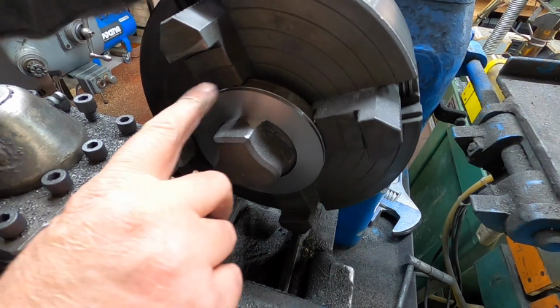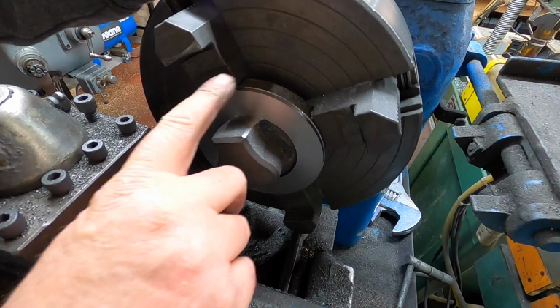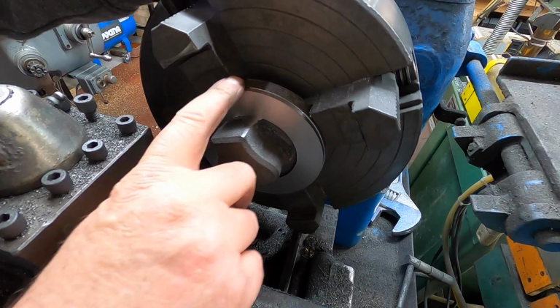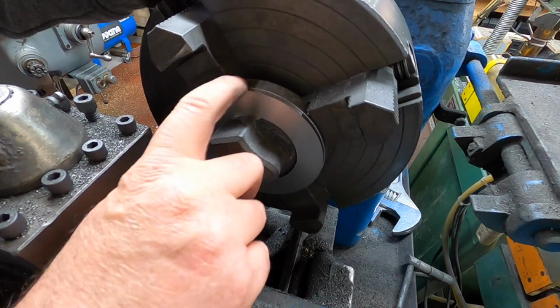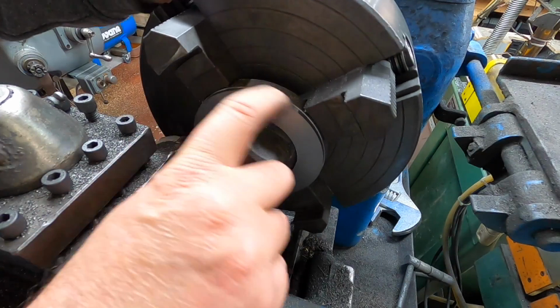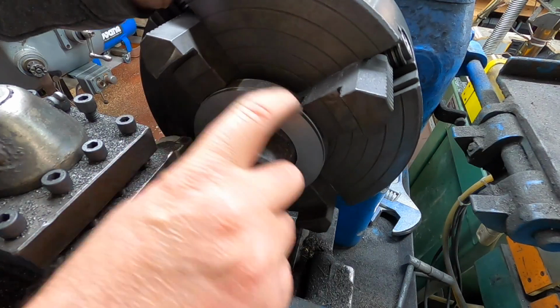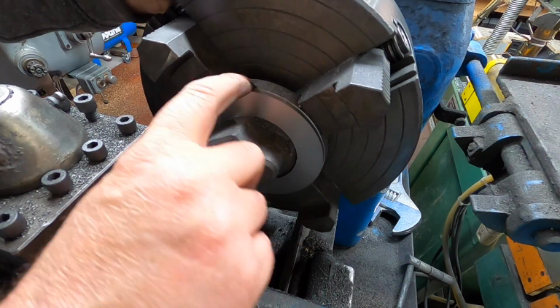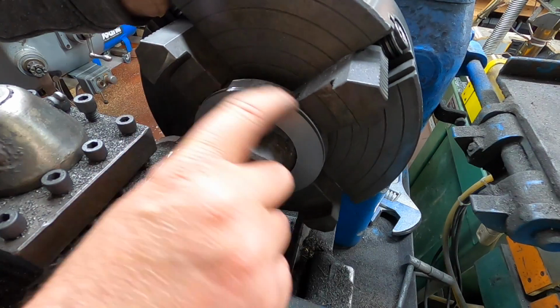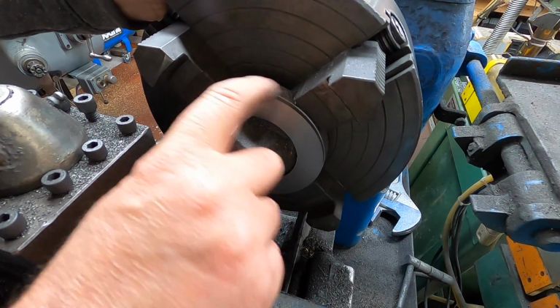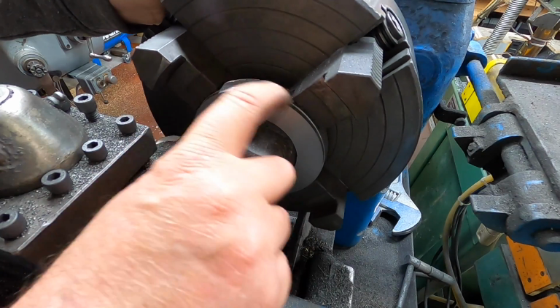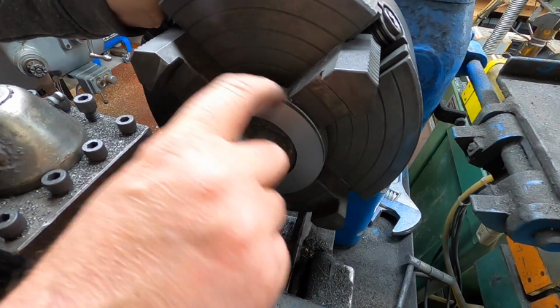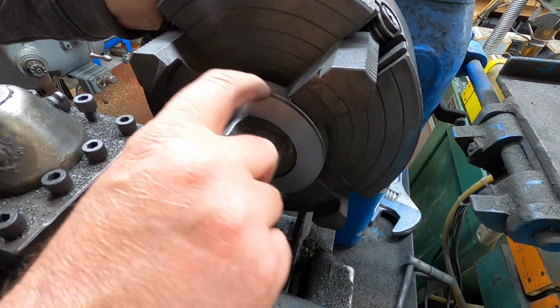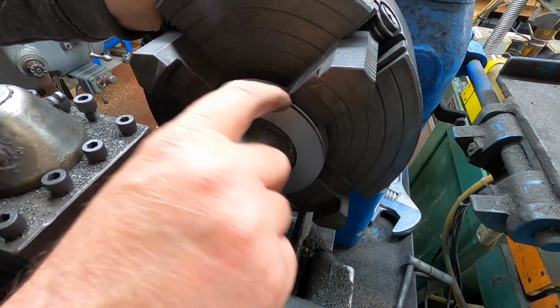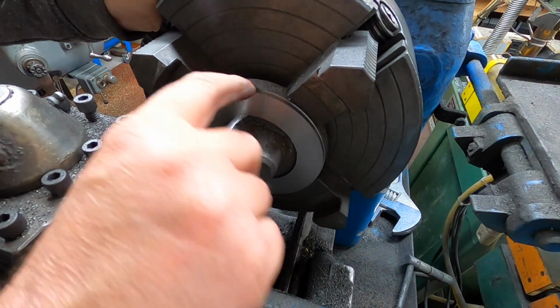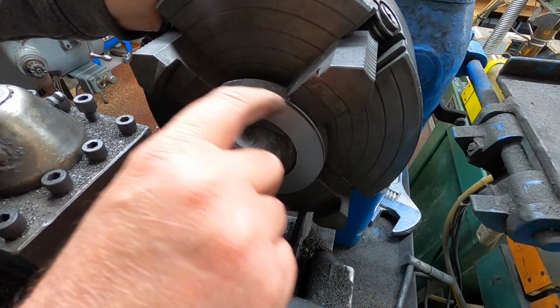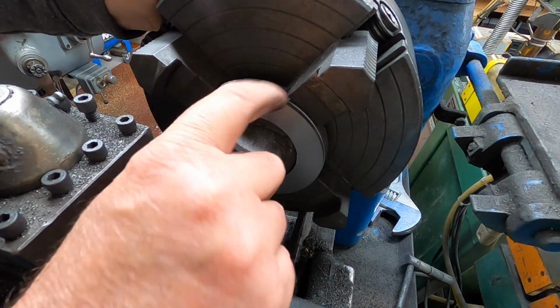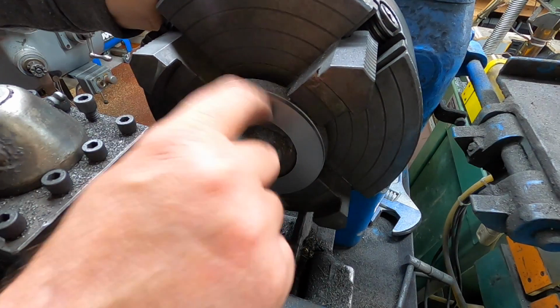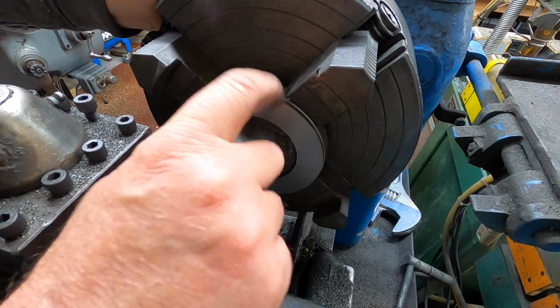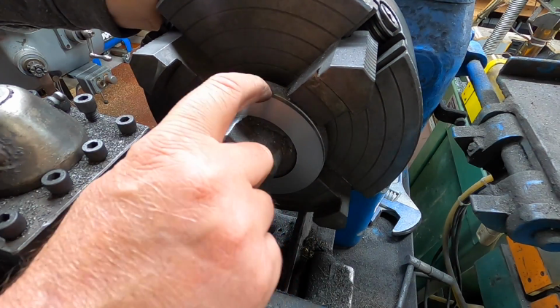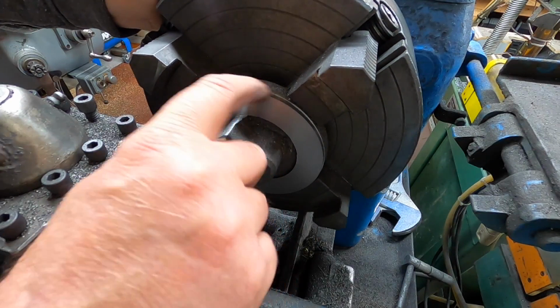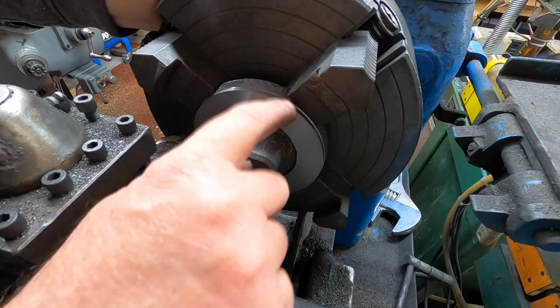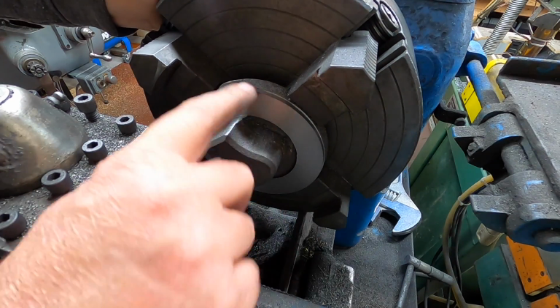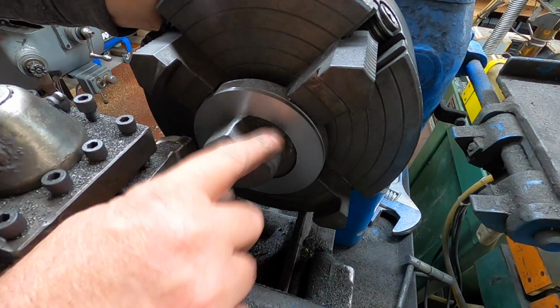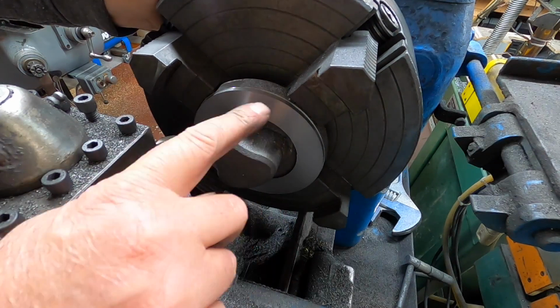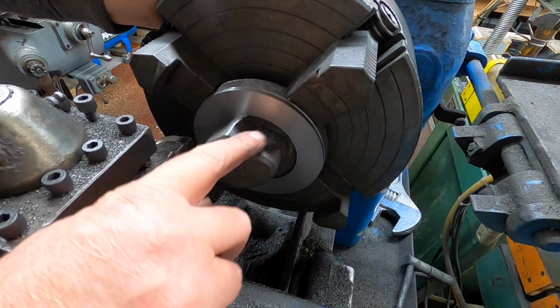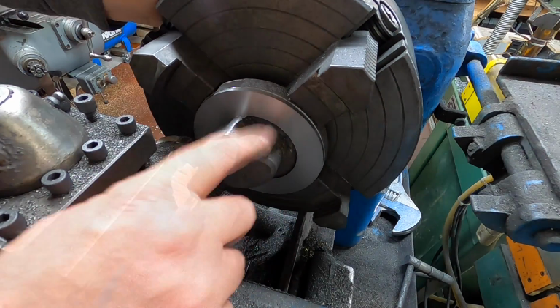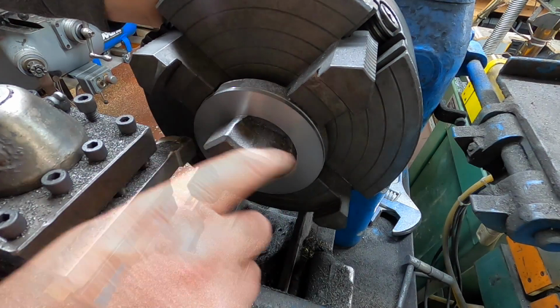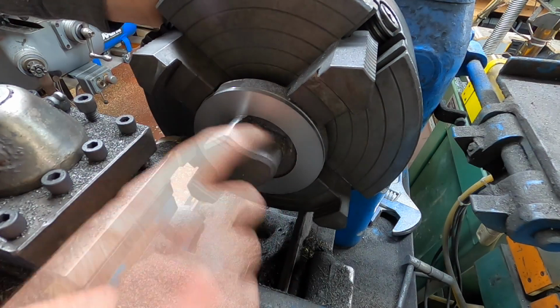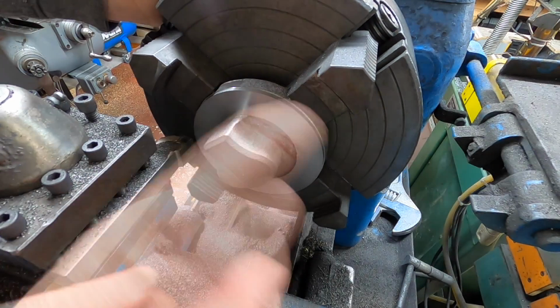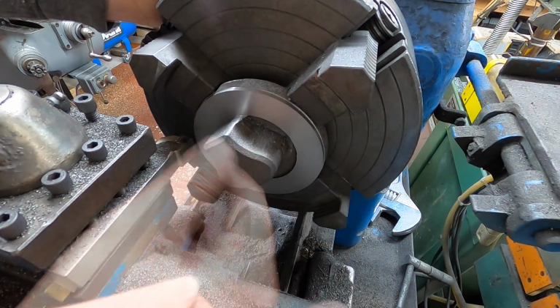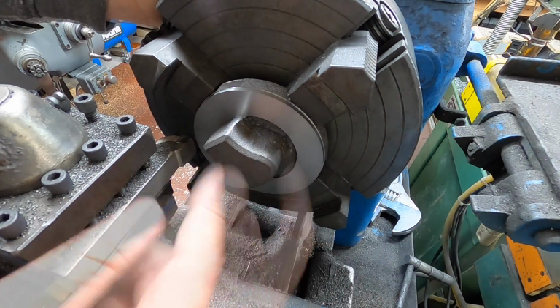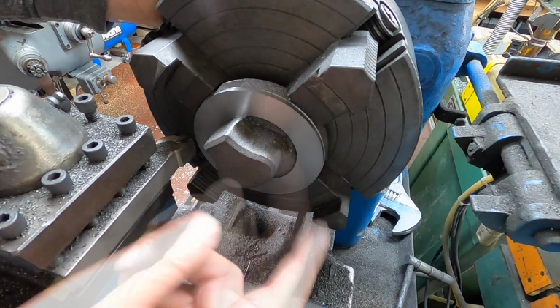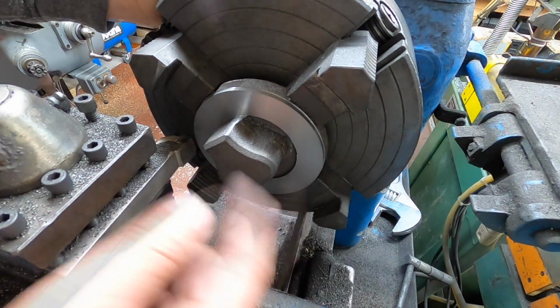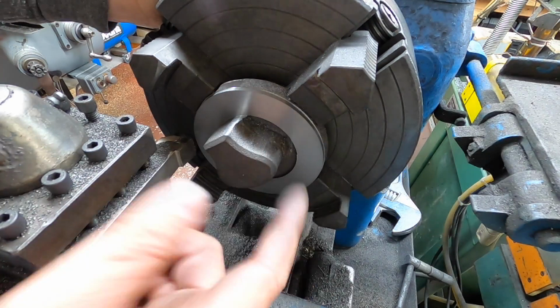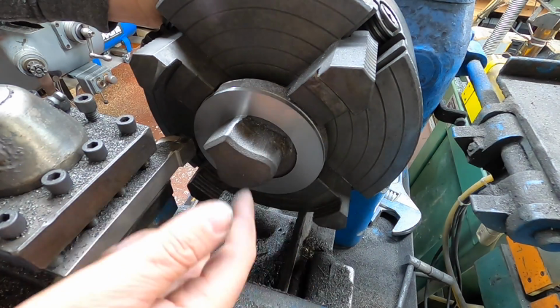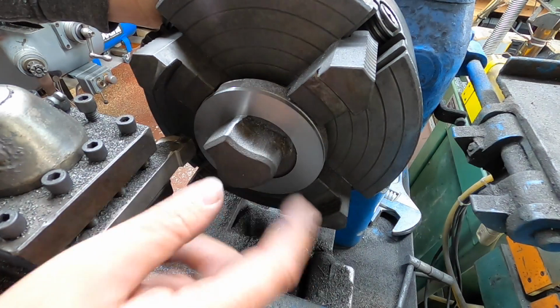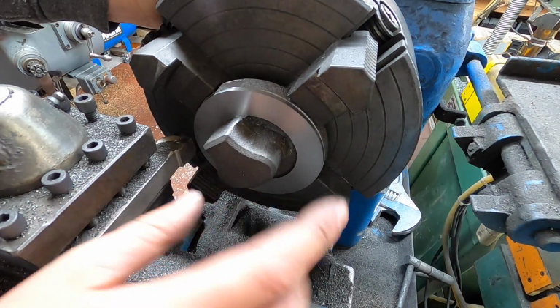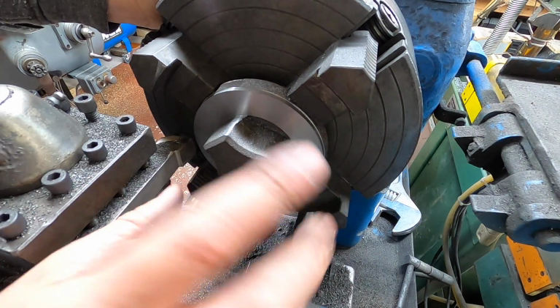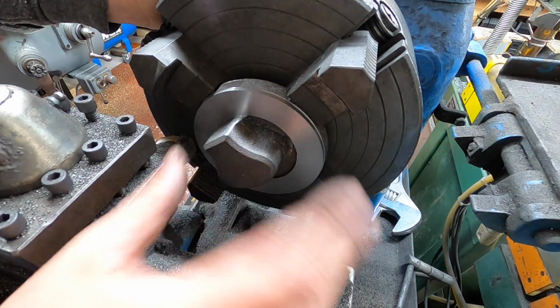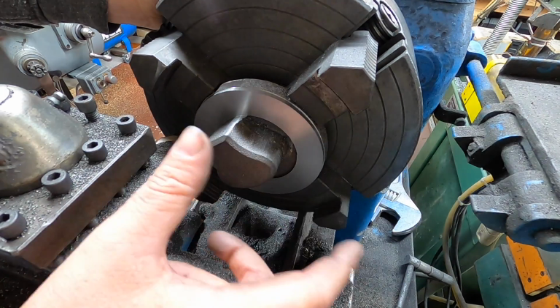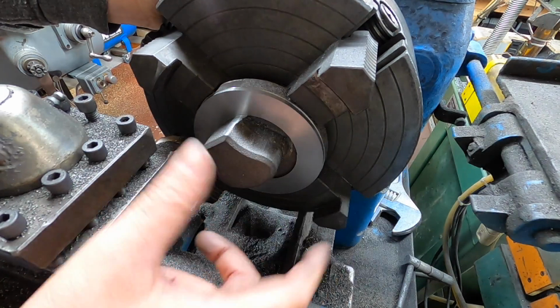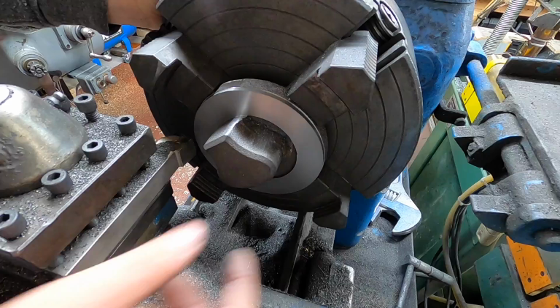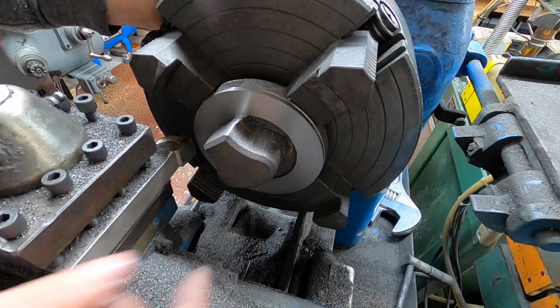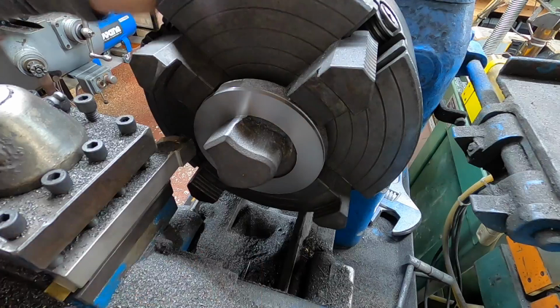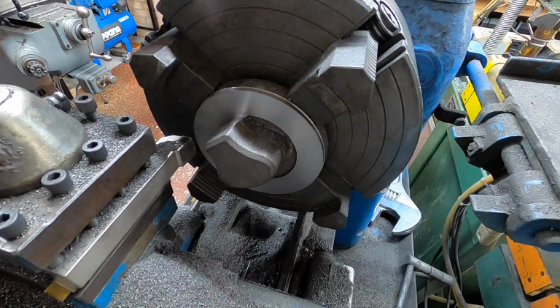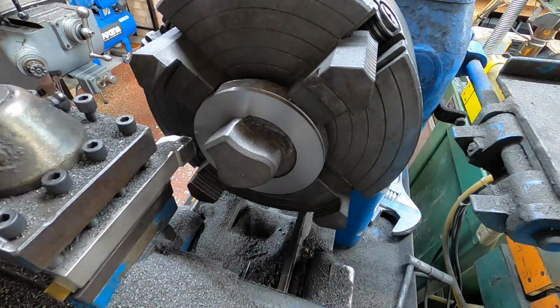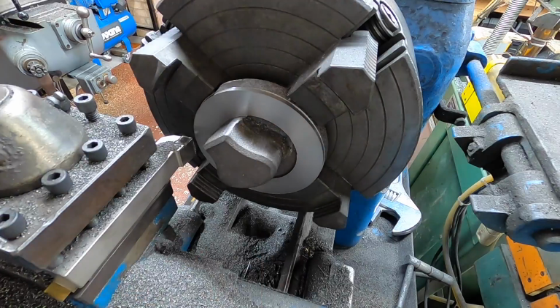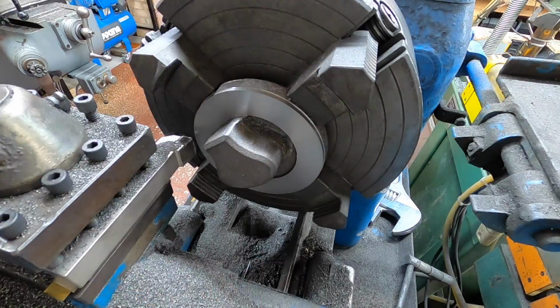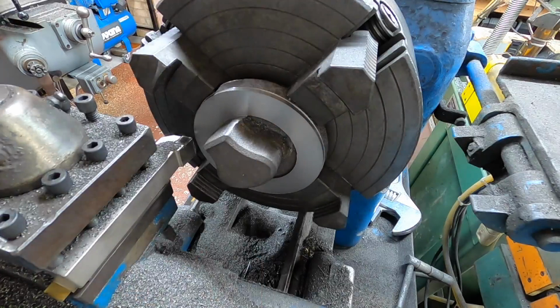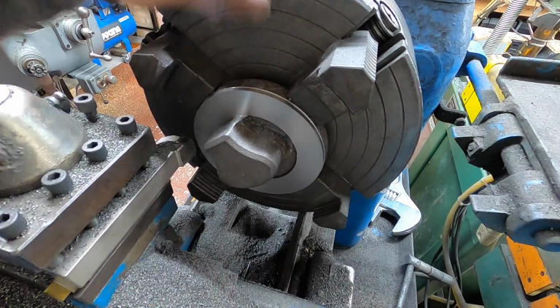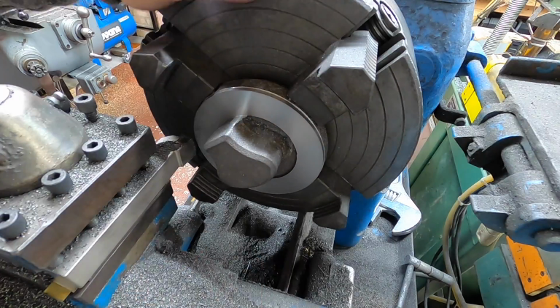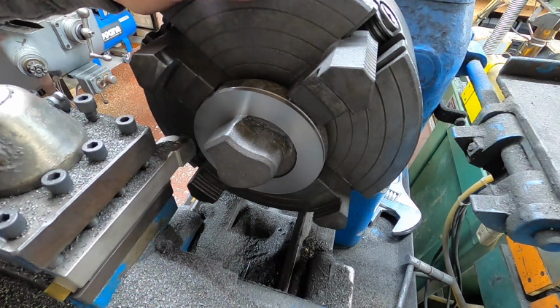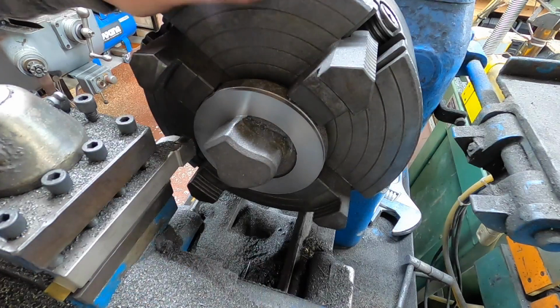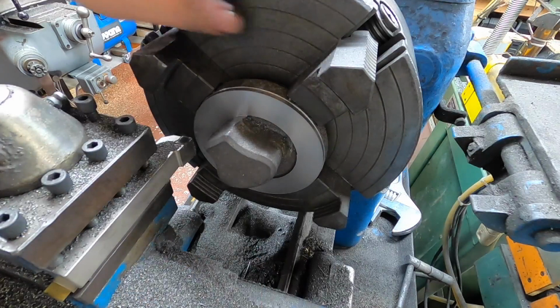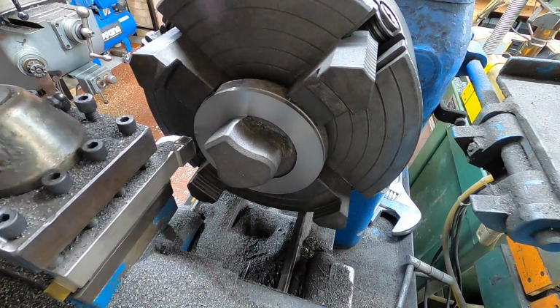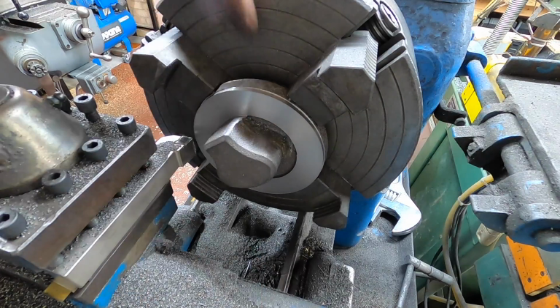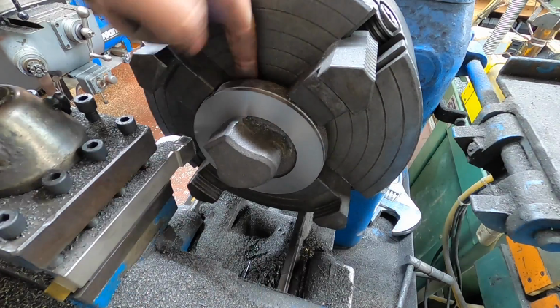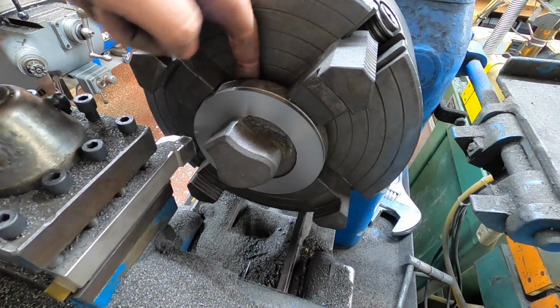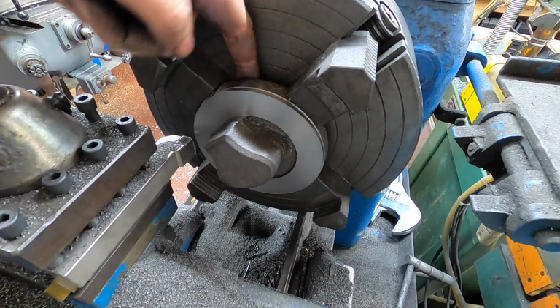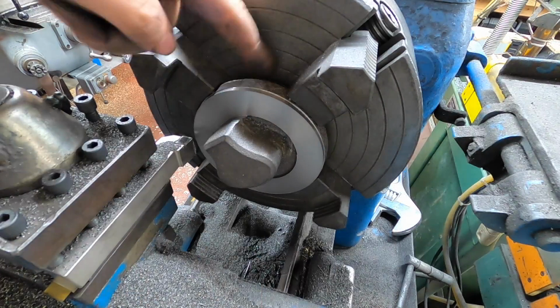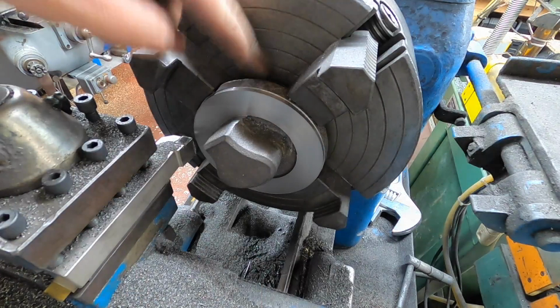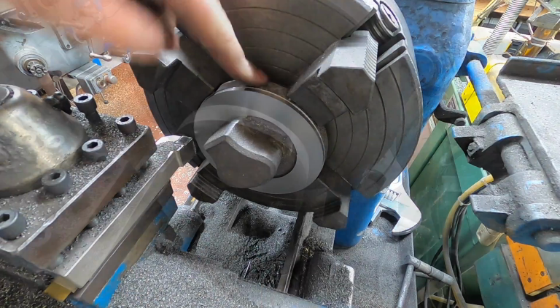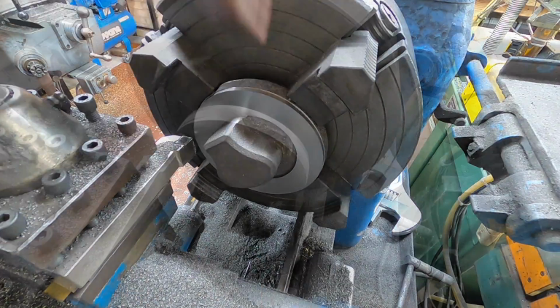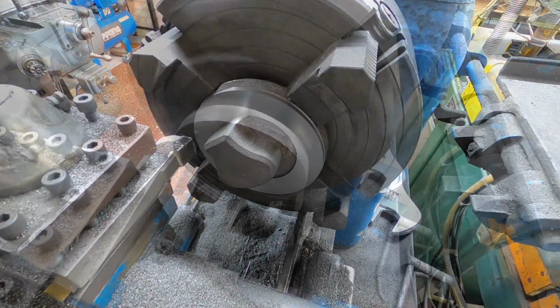There we go, that gives us a nice edge there to datum to. I'll get it turned around, set up, and we'll start getting the back done.